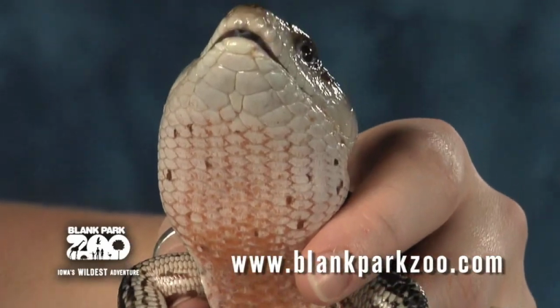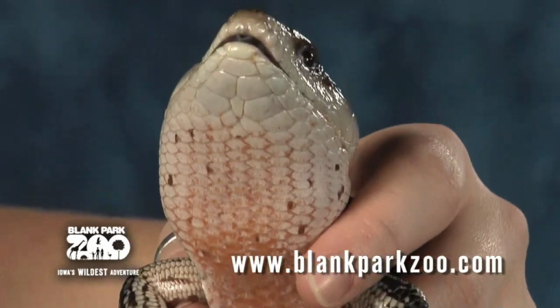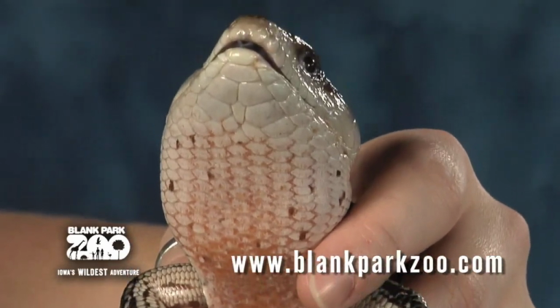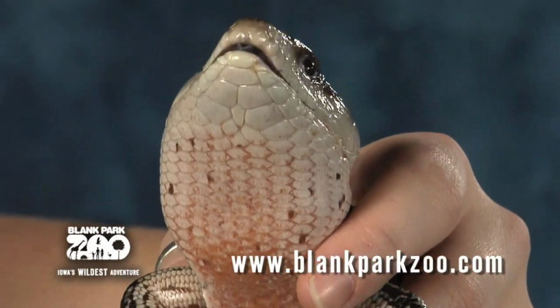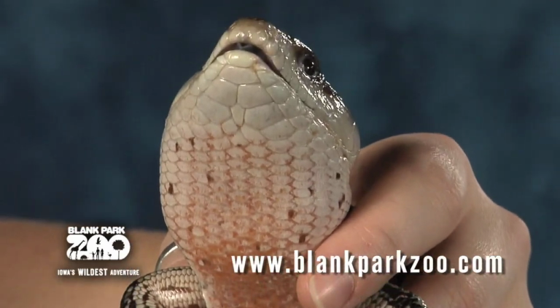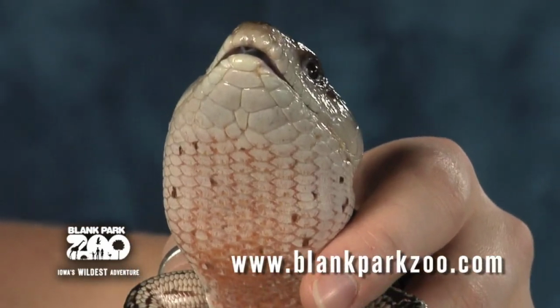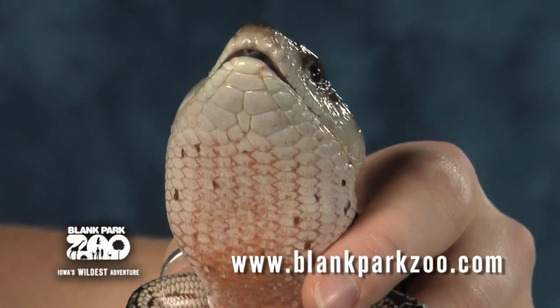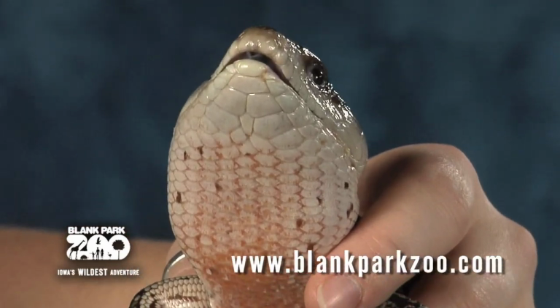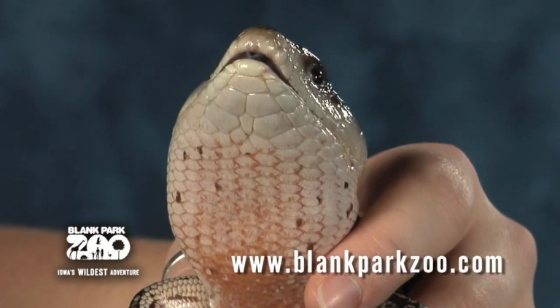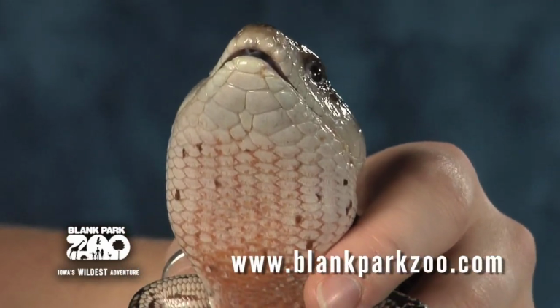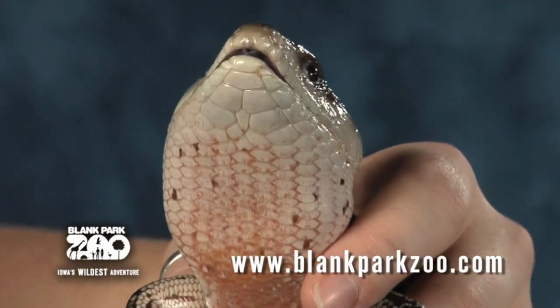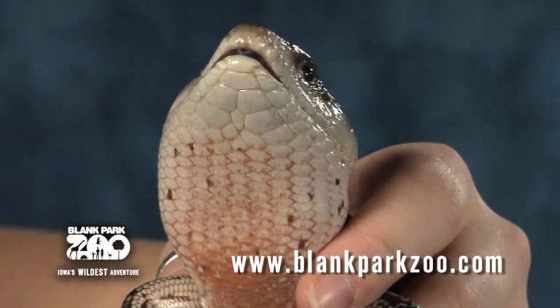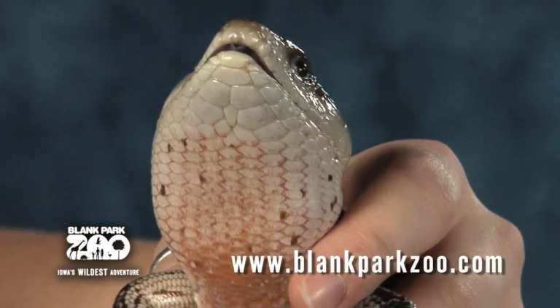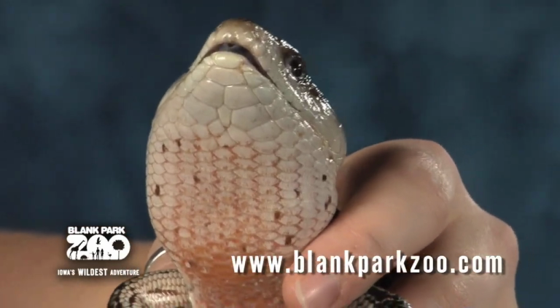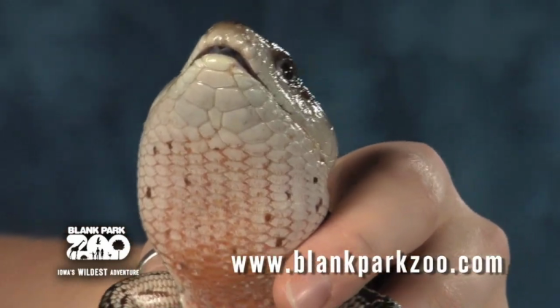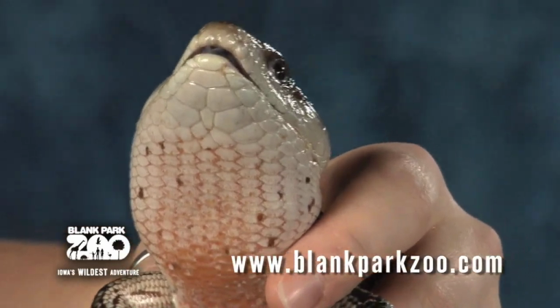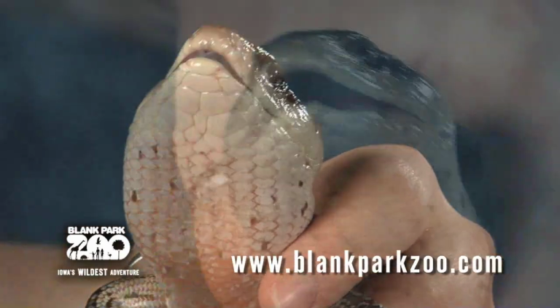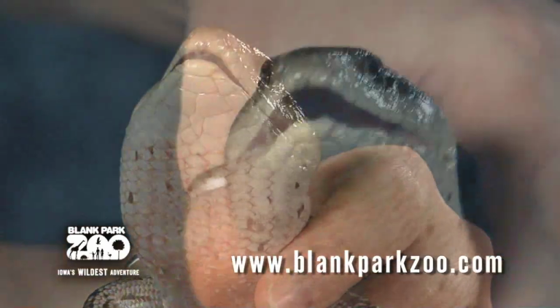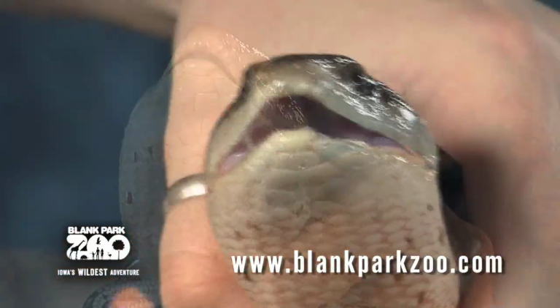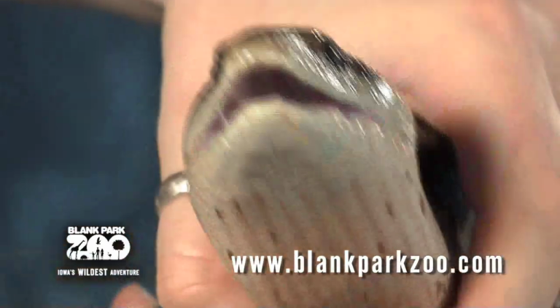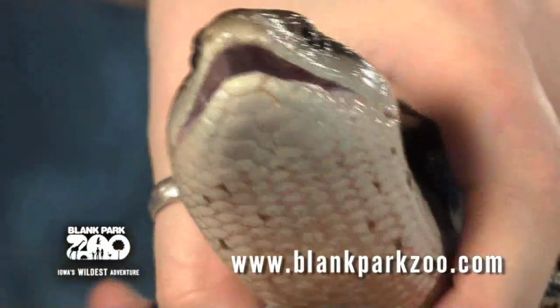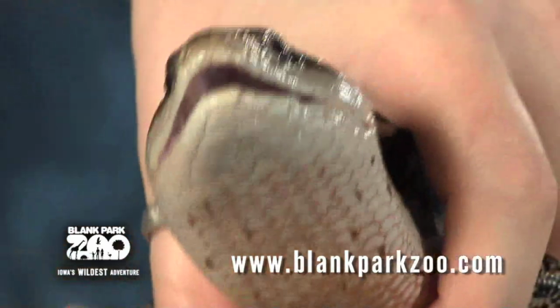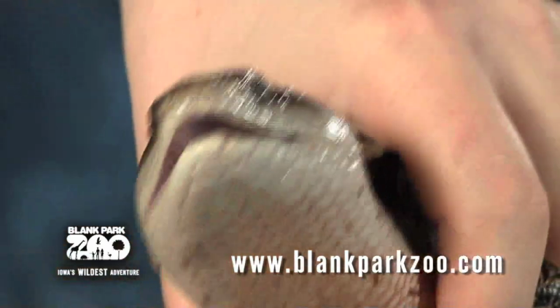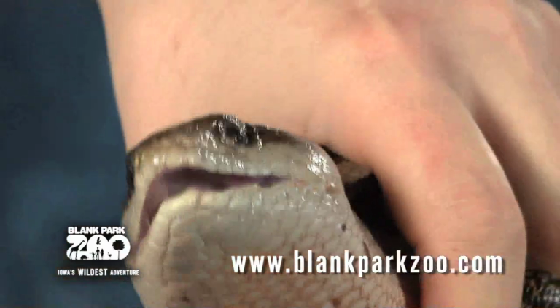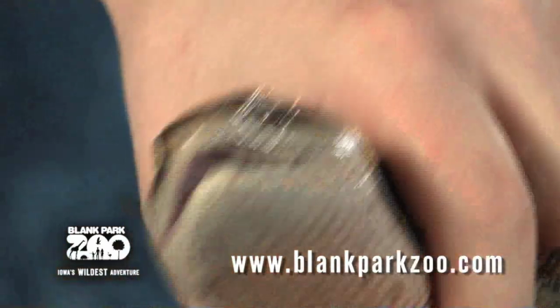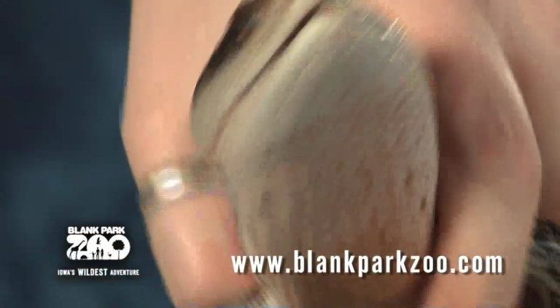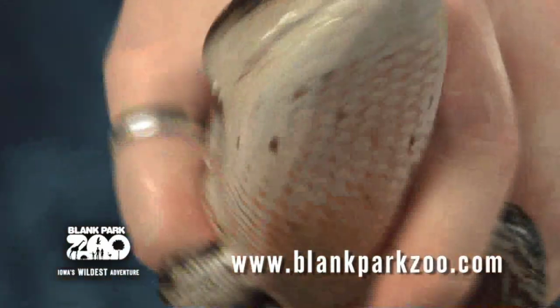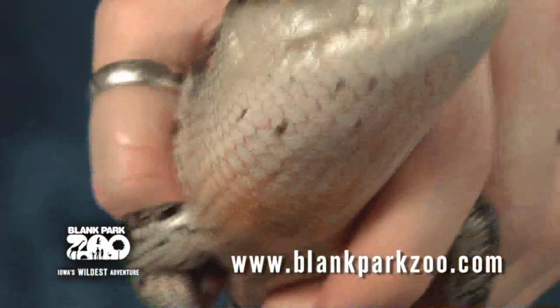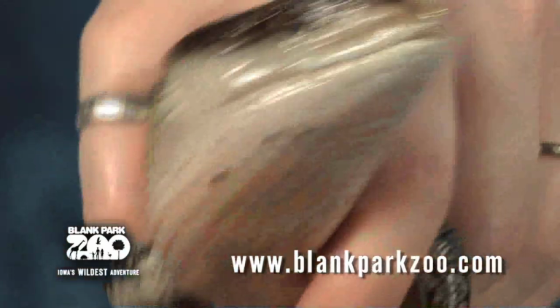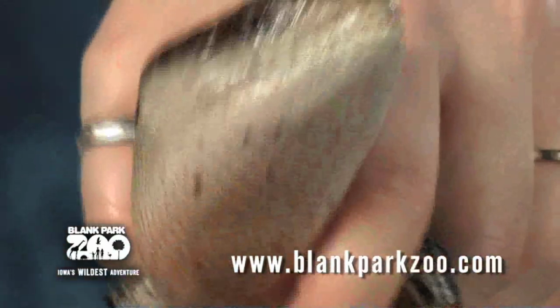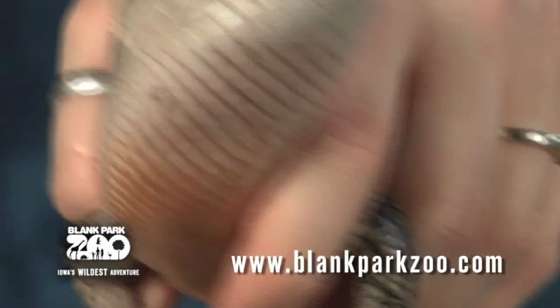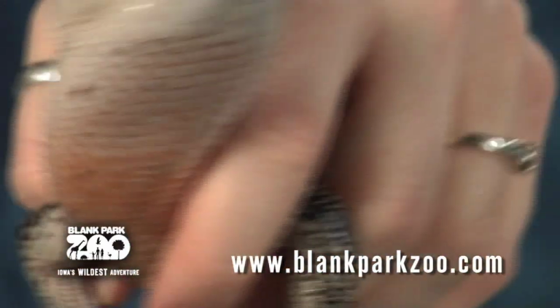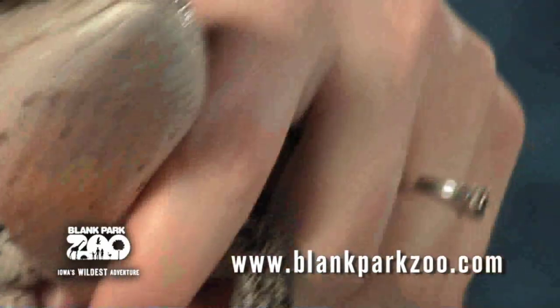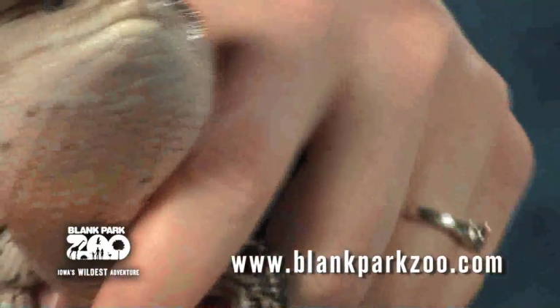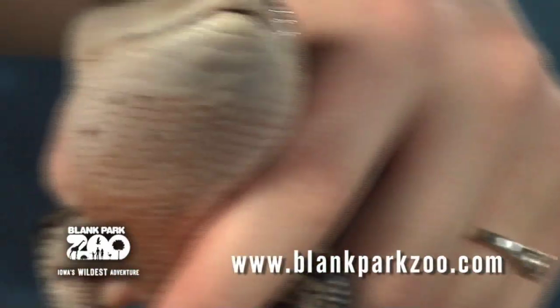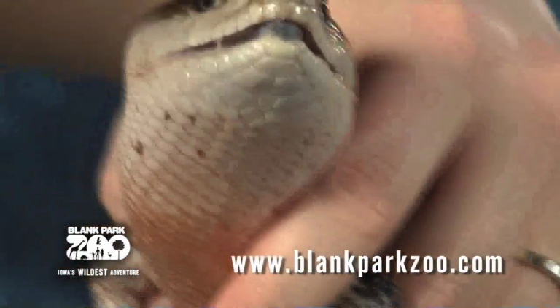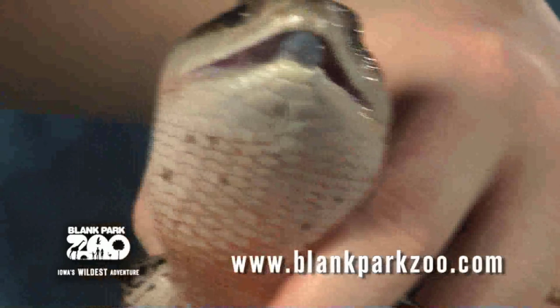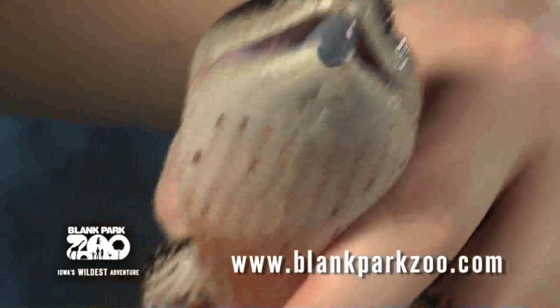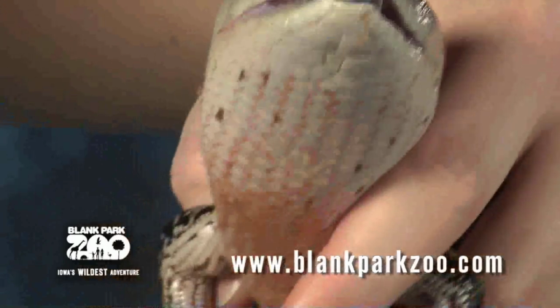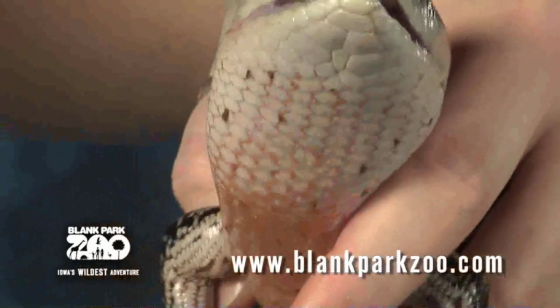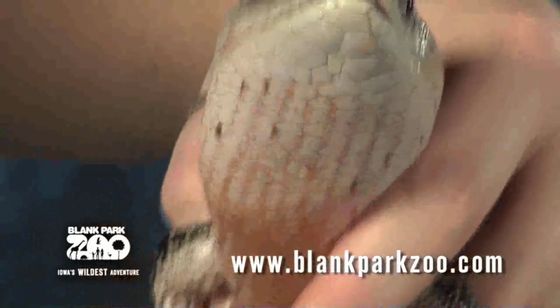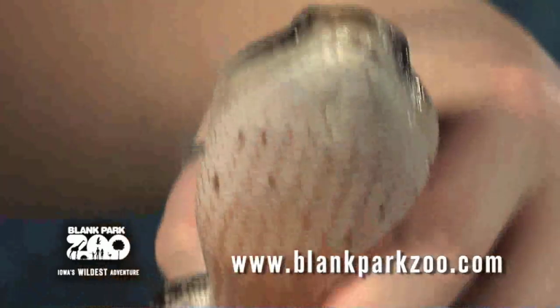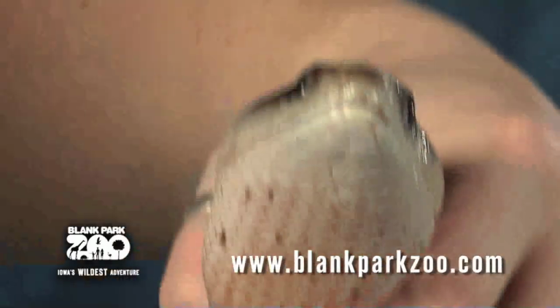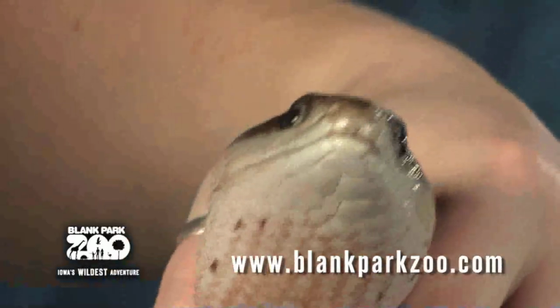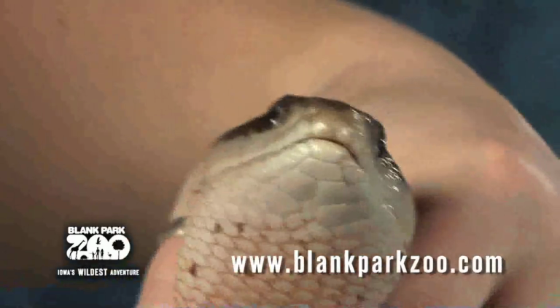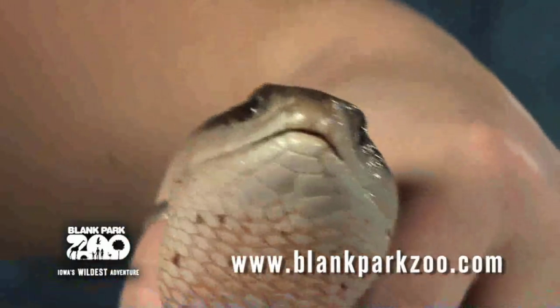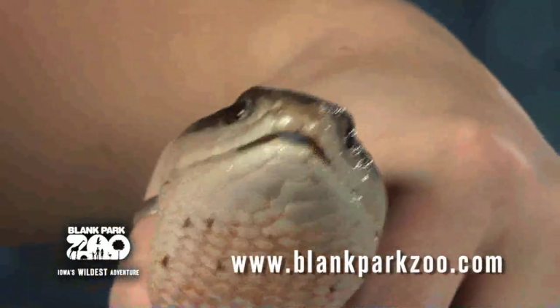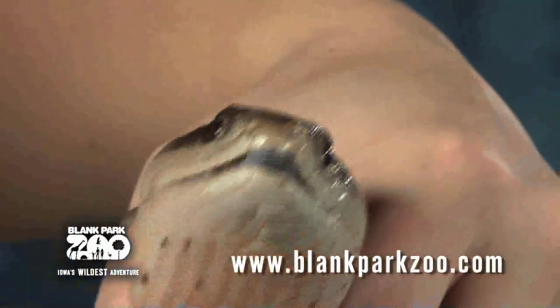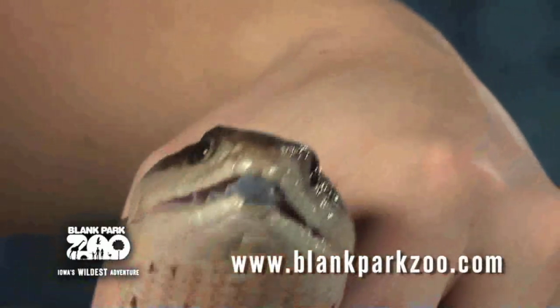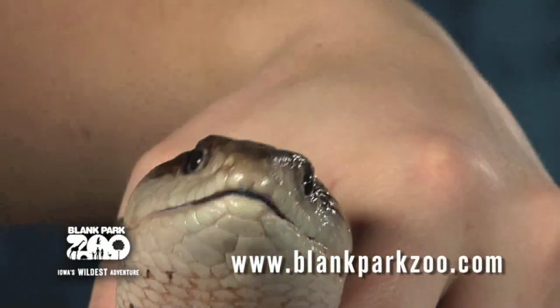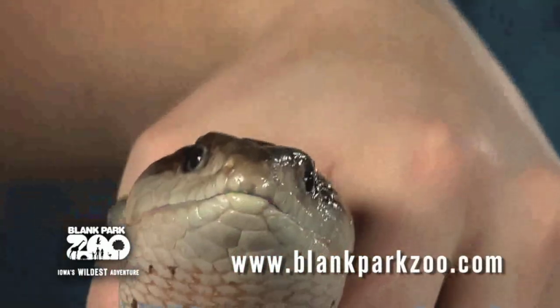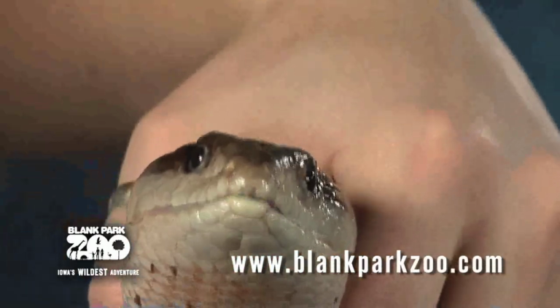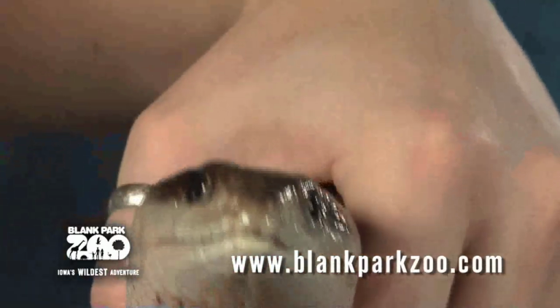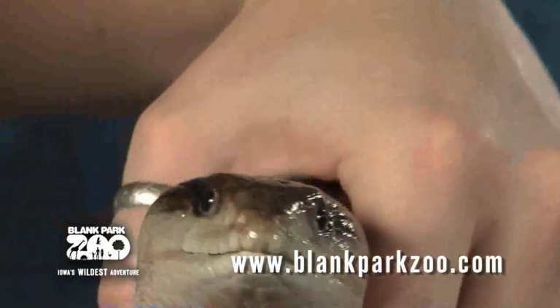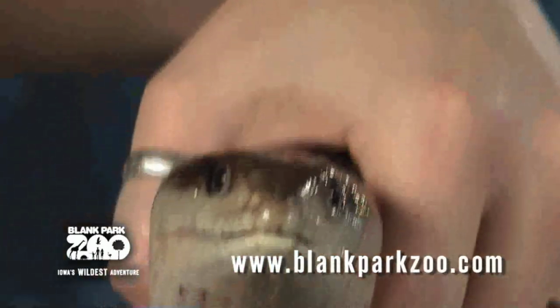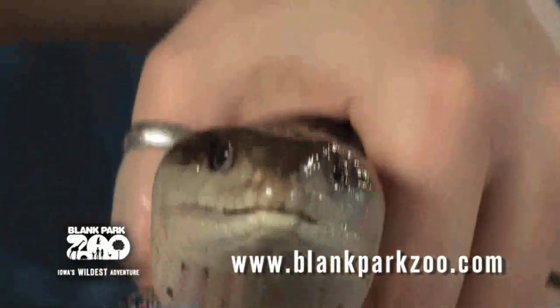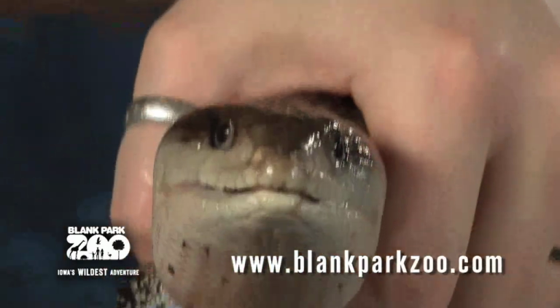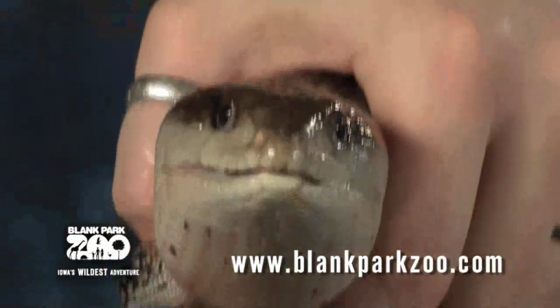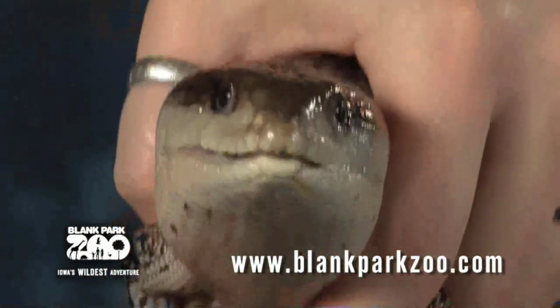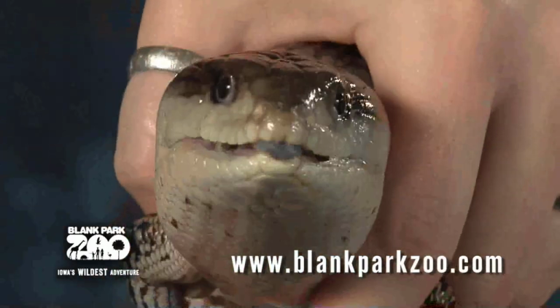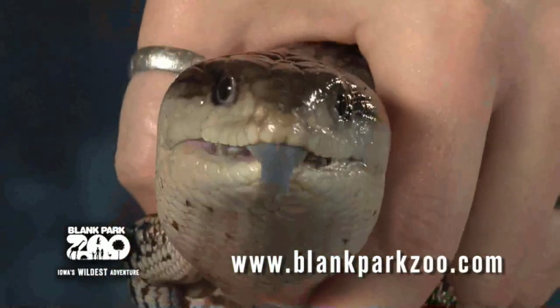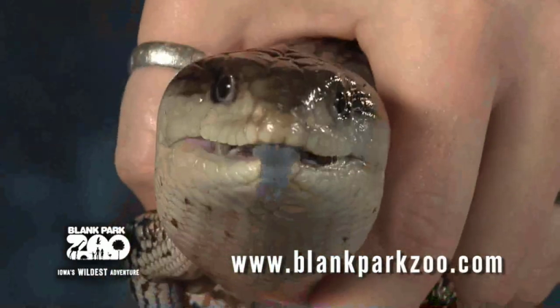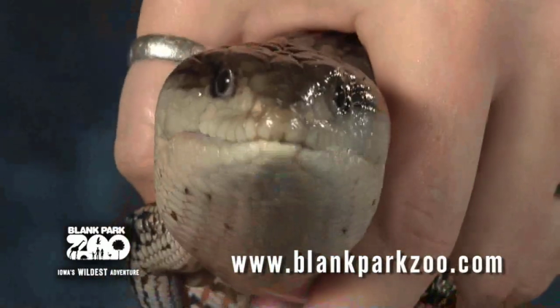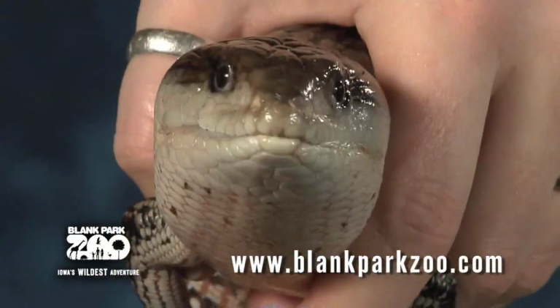When a blue-tongued skink is threatened, it will puff up its body to make itself look bigger and sticks its blue tongue out to make it look poisonous.